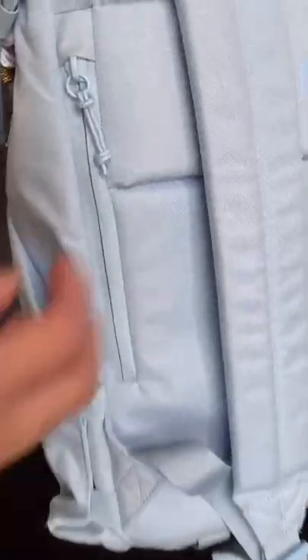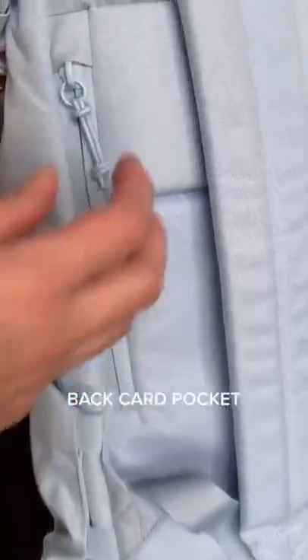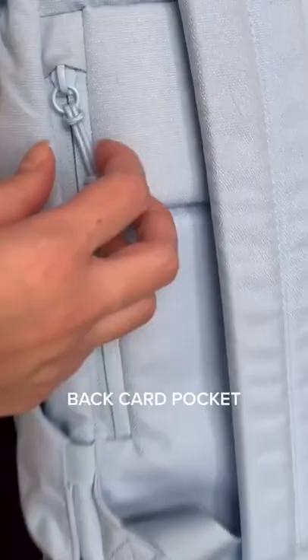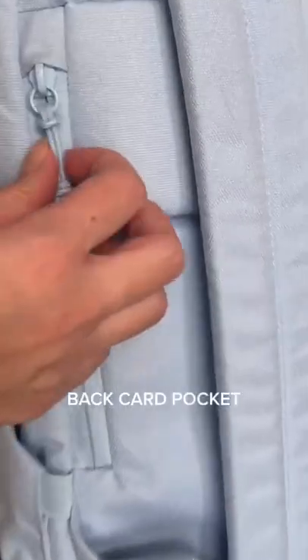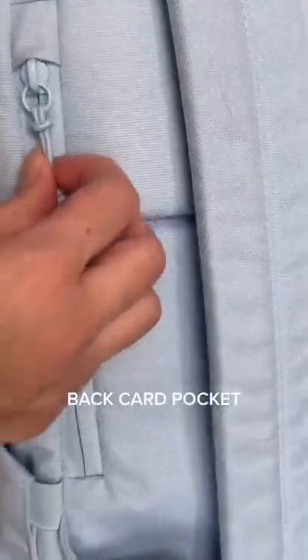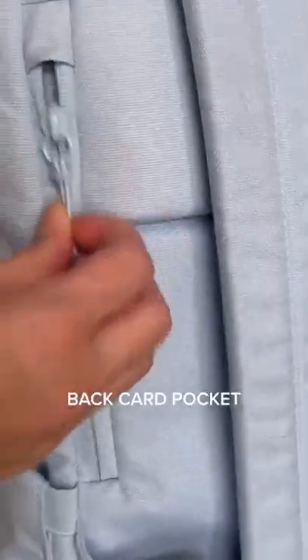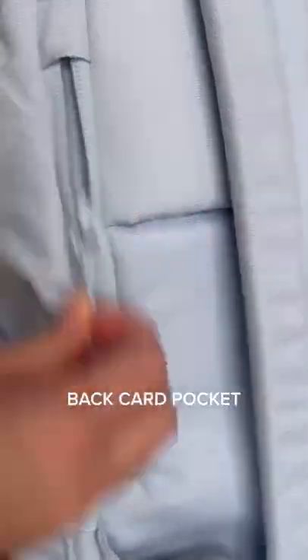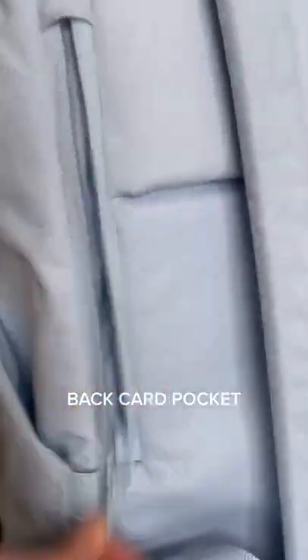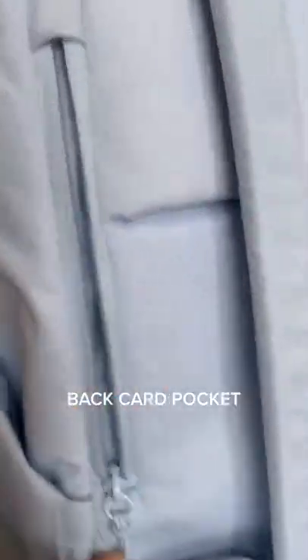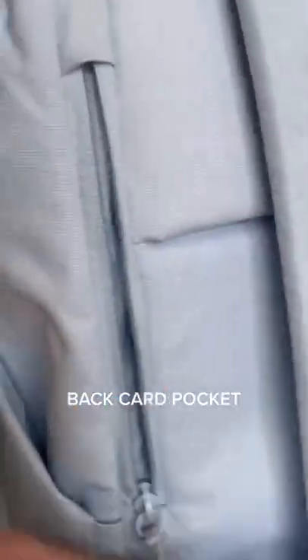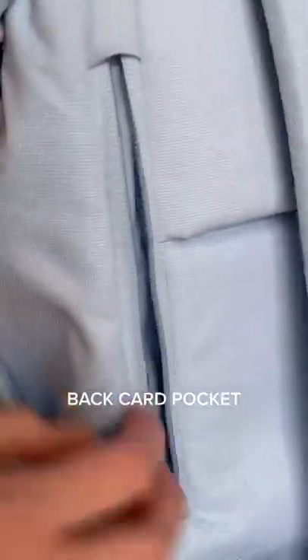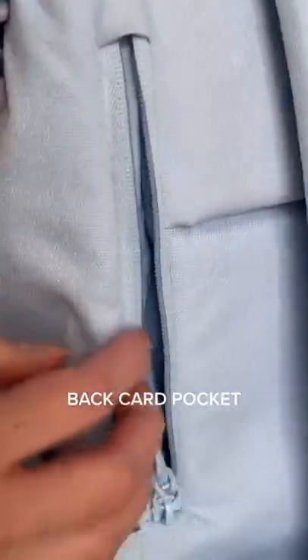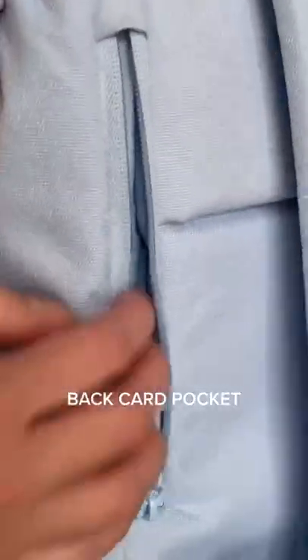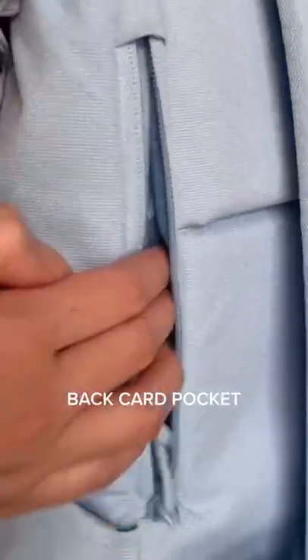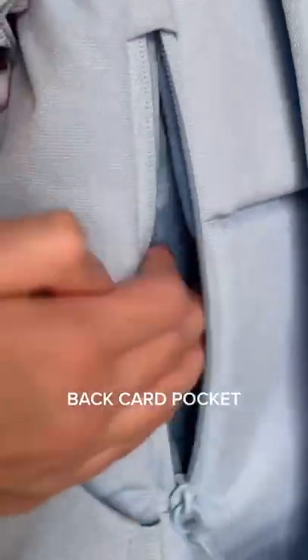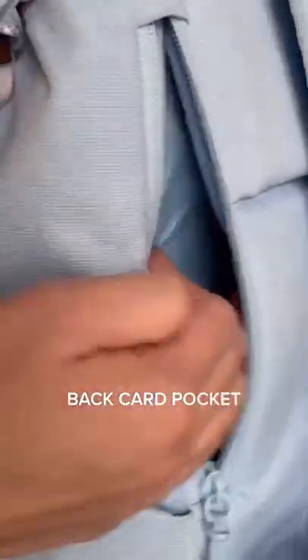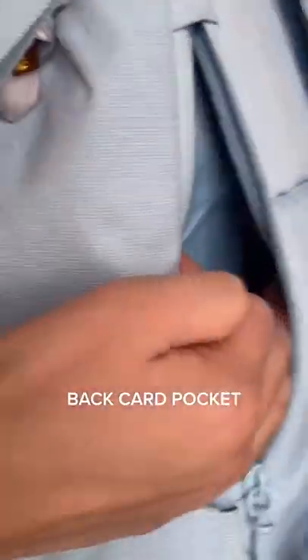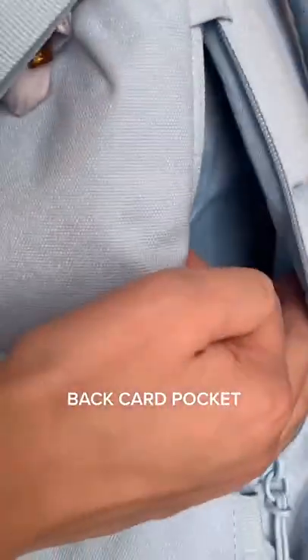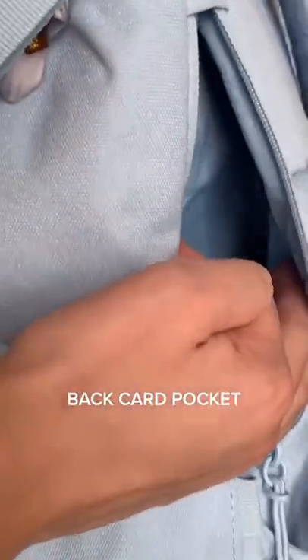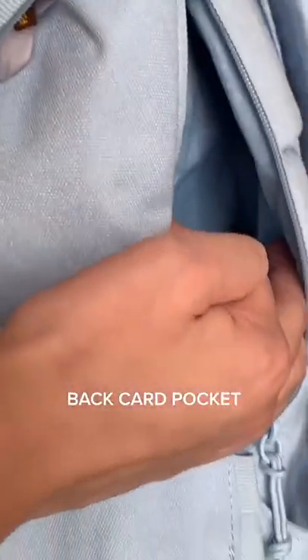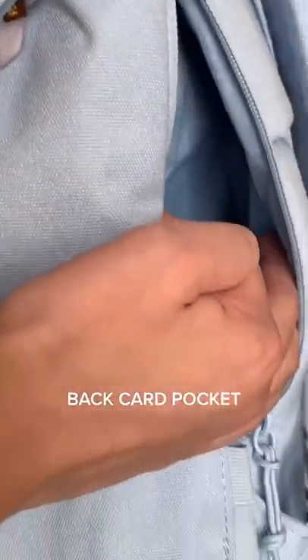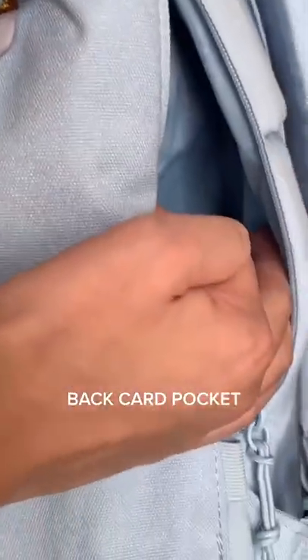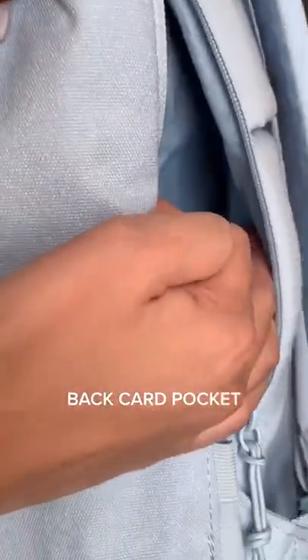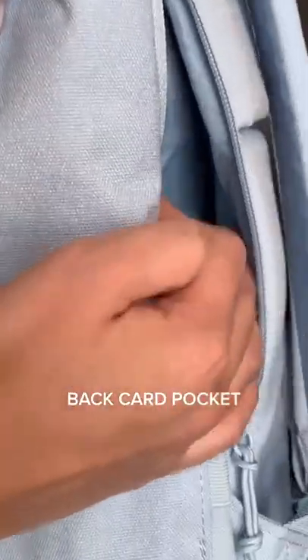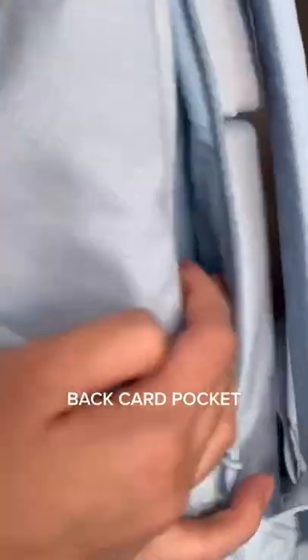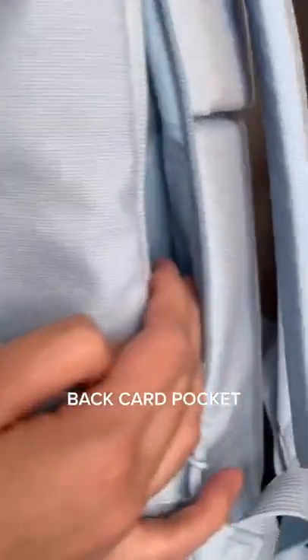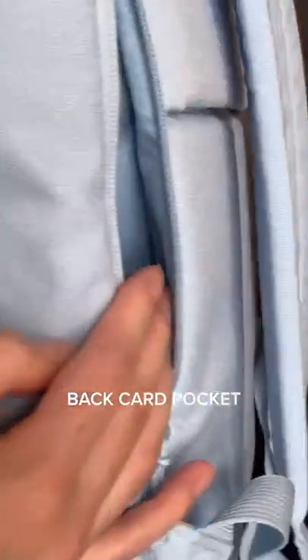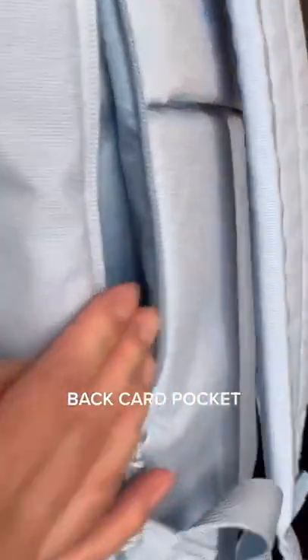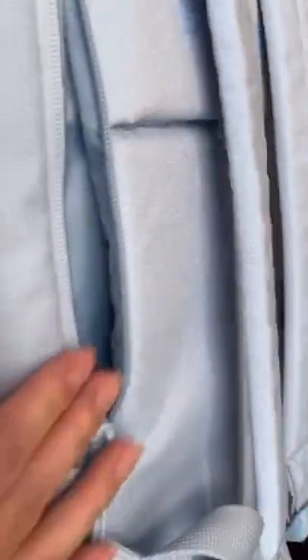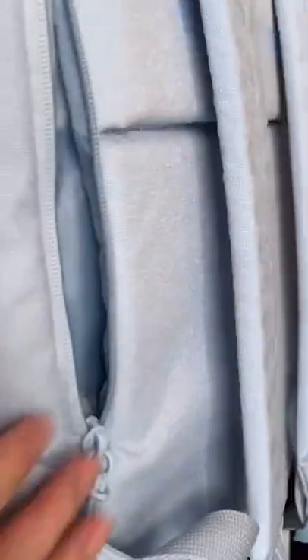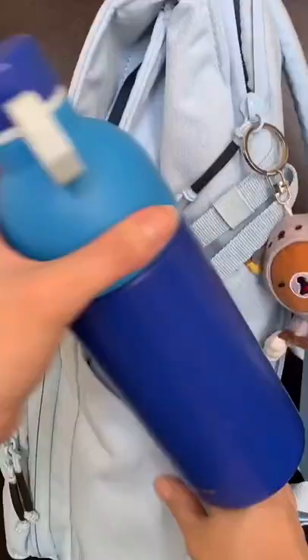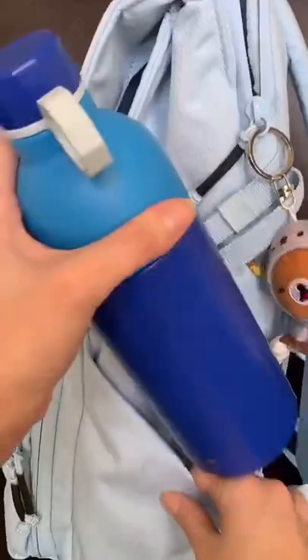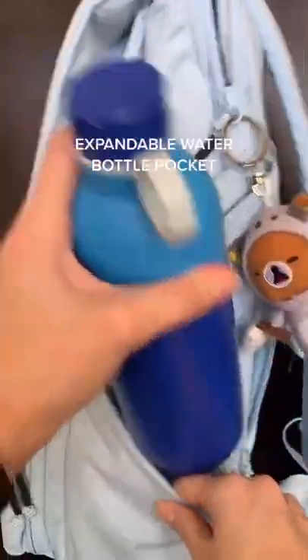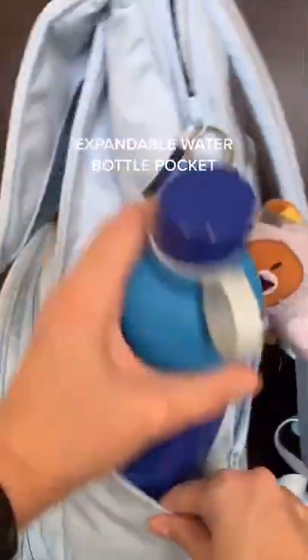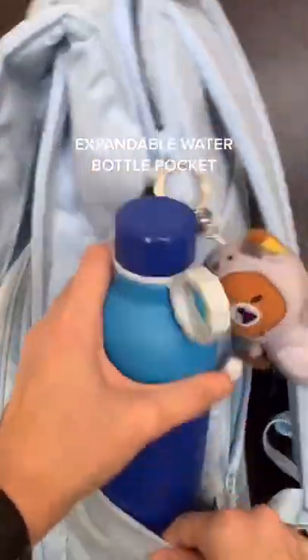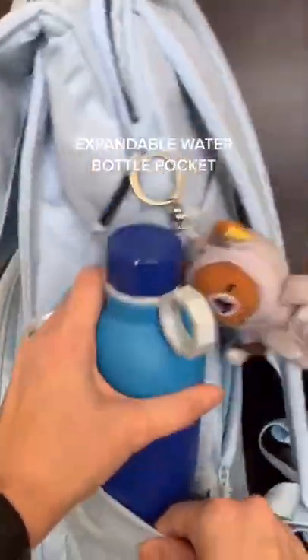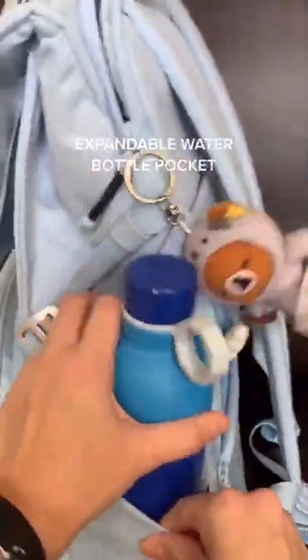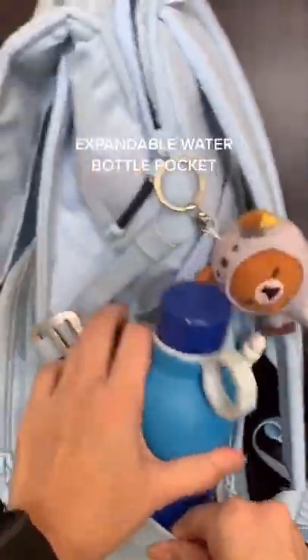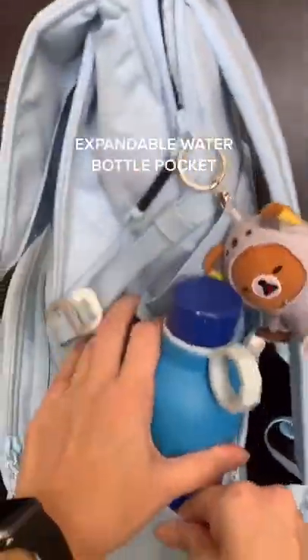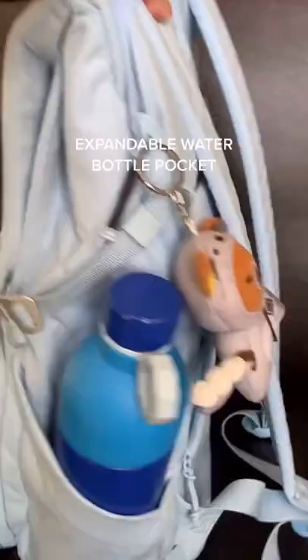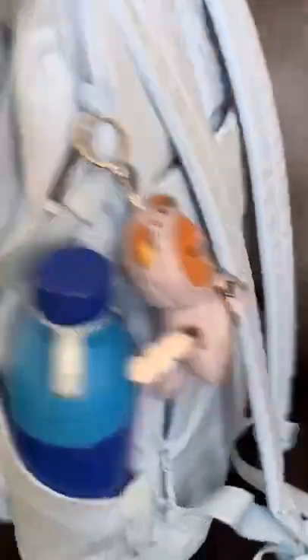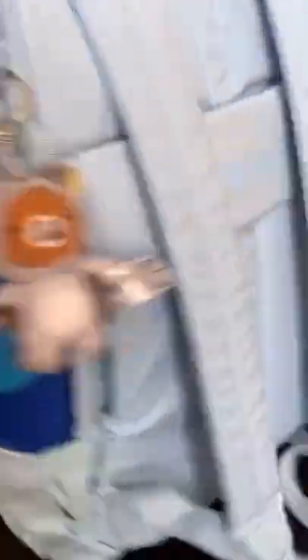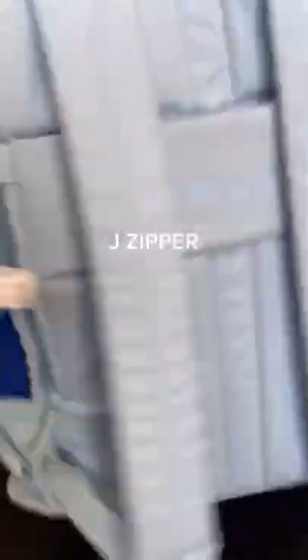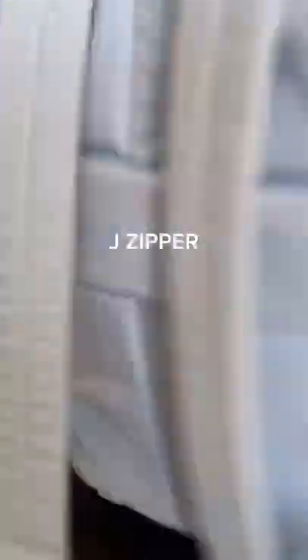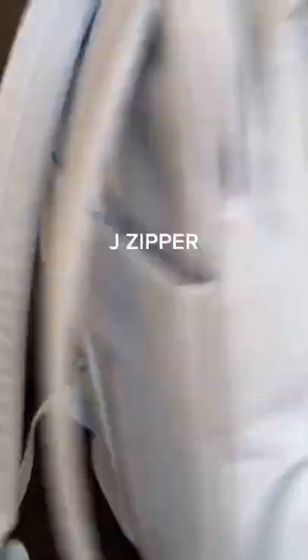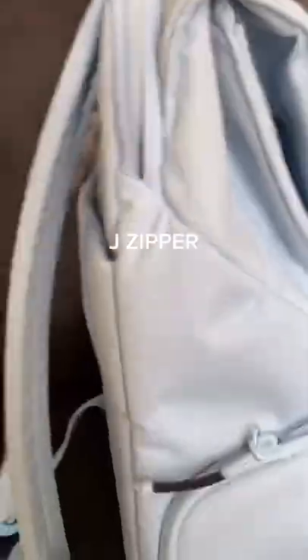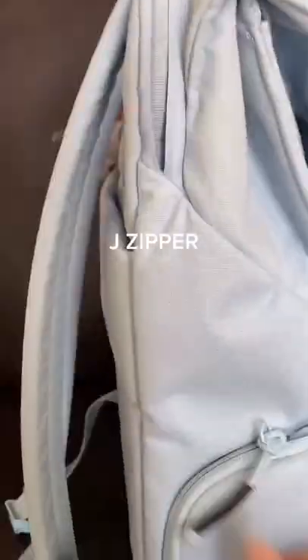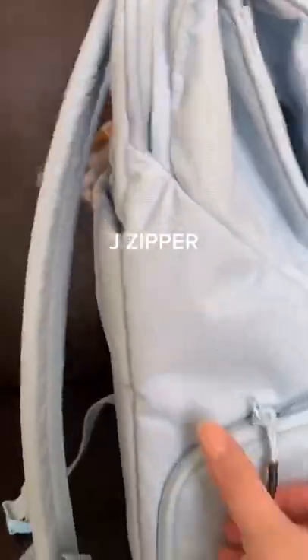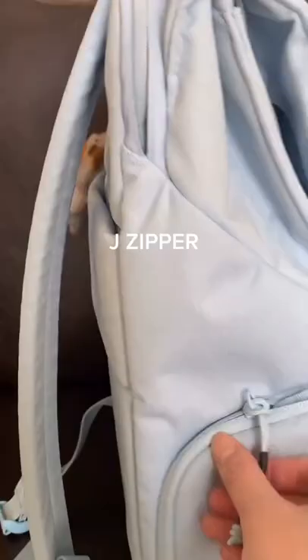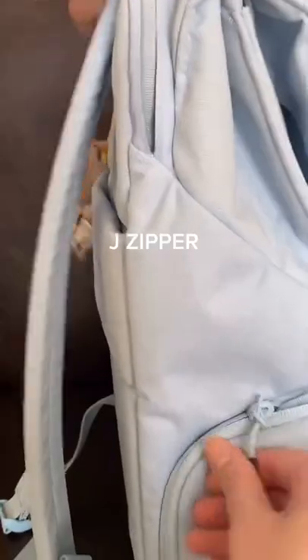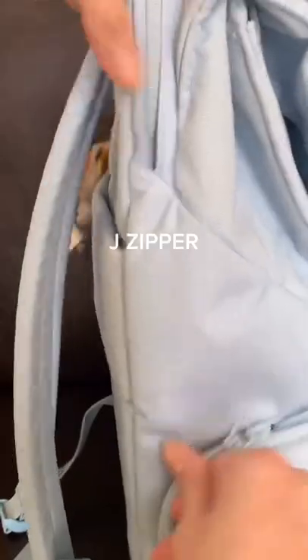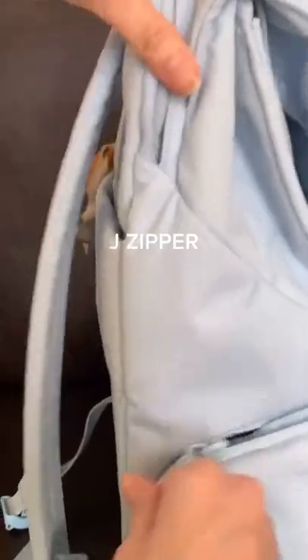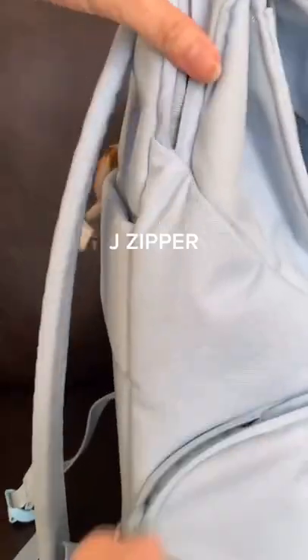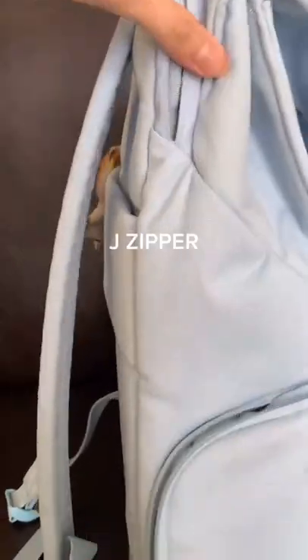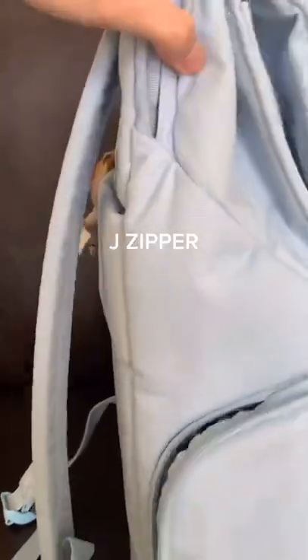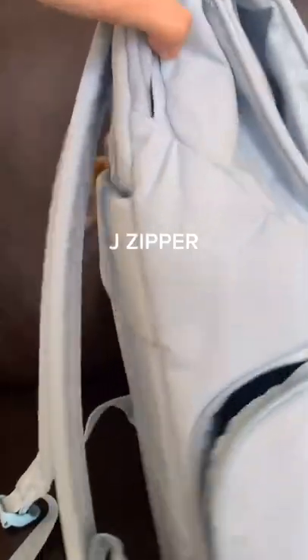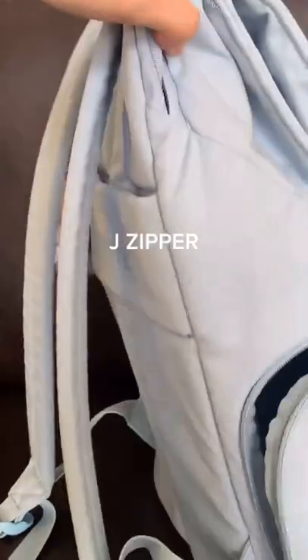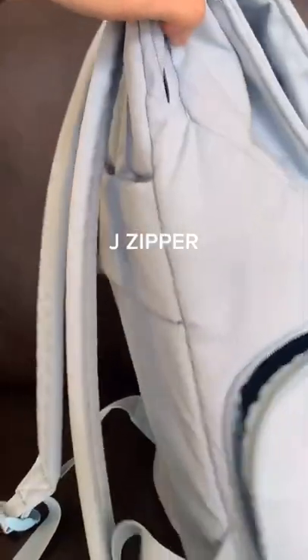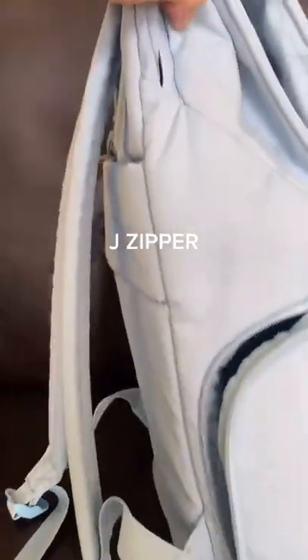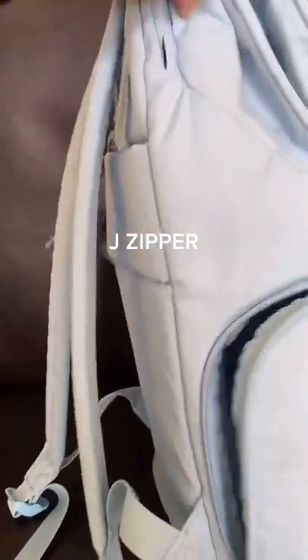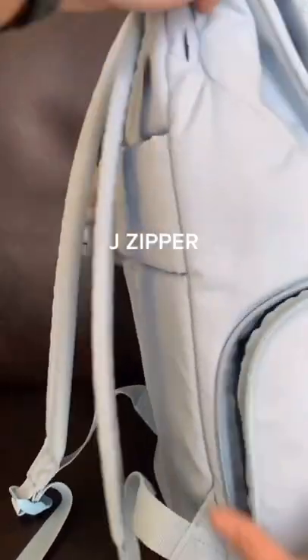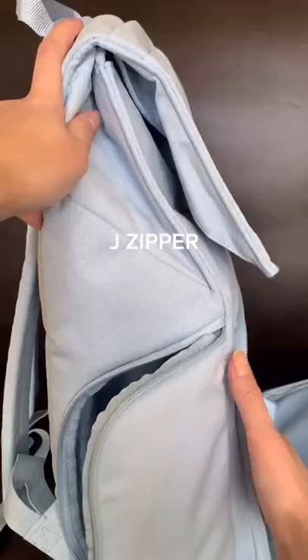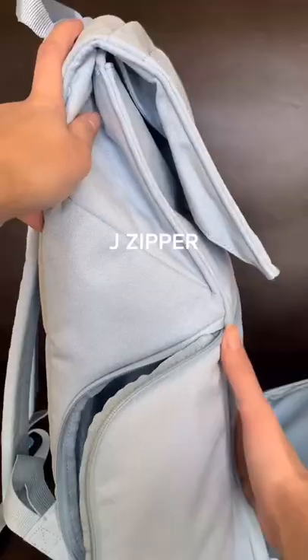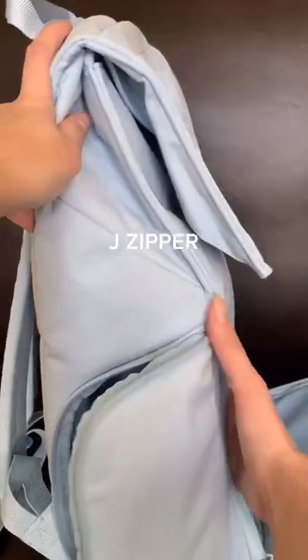Secret back zipper, good for your phone or cards. Expandable water bottle pocket and J zipper for accessing things at the bottom of the front.